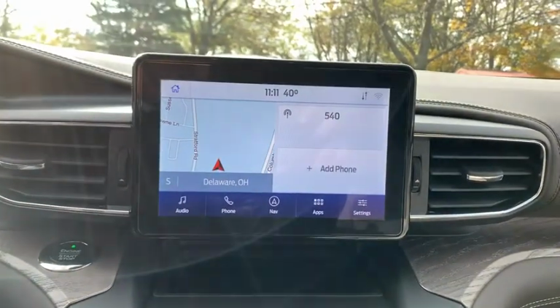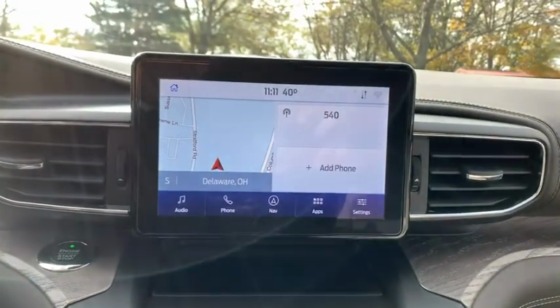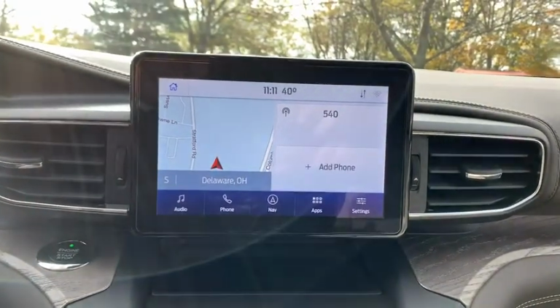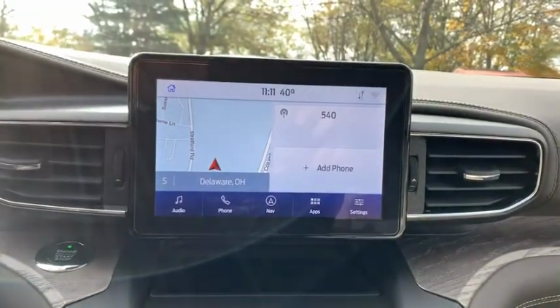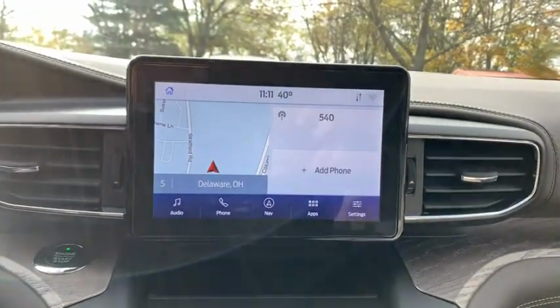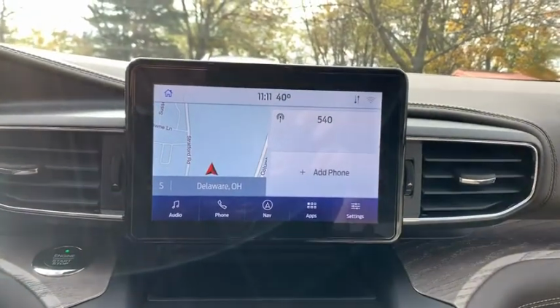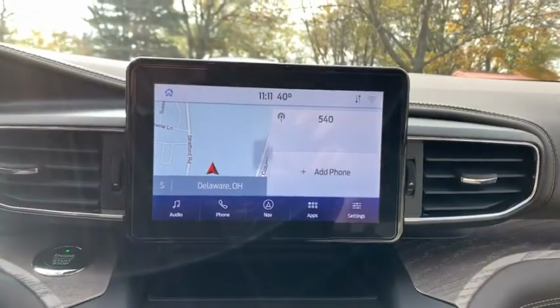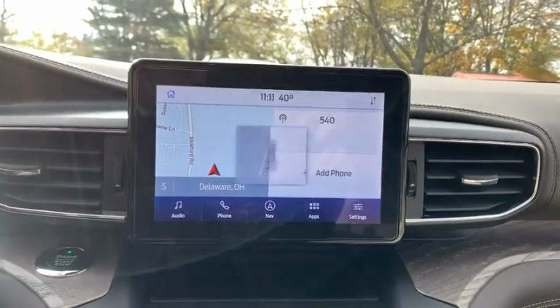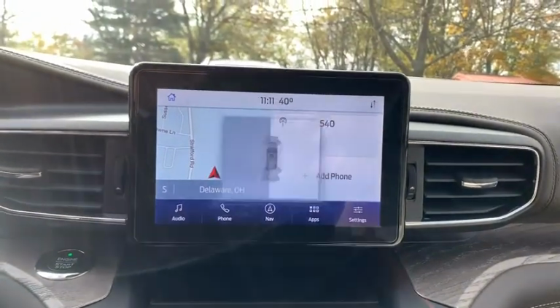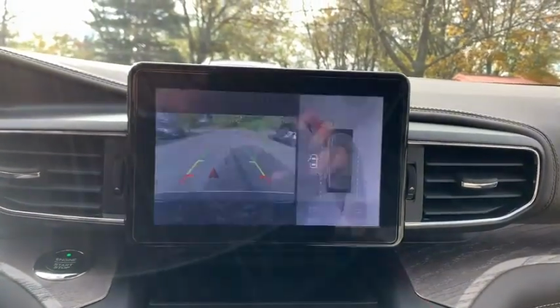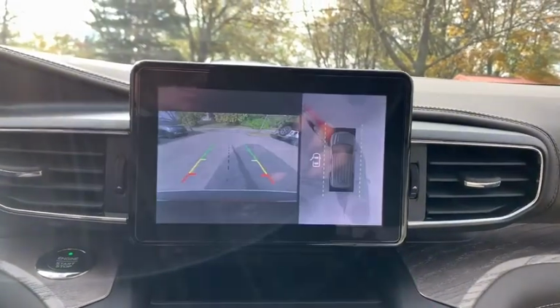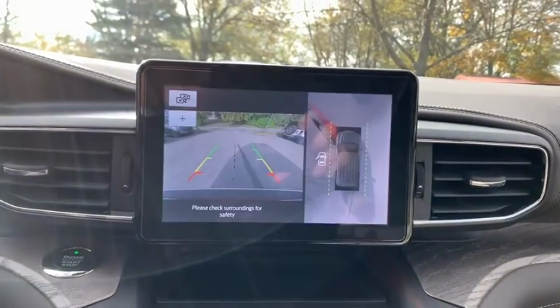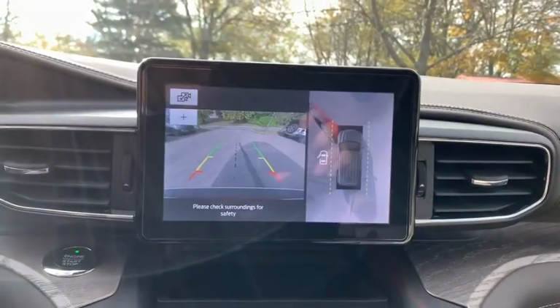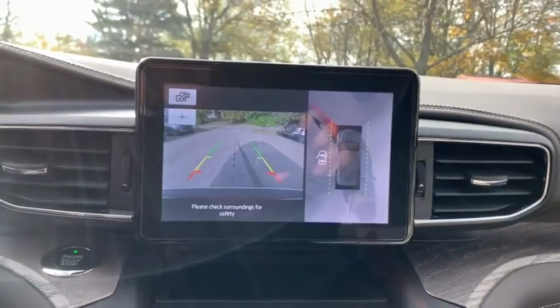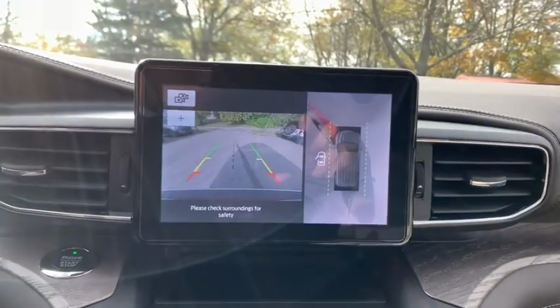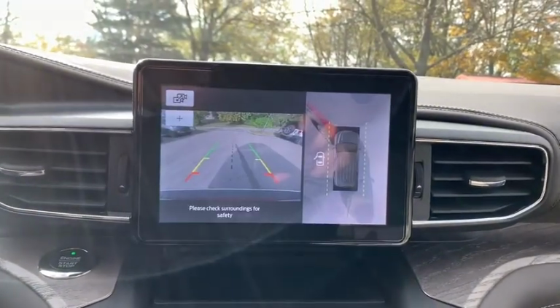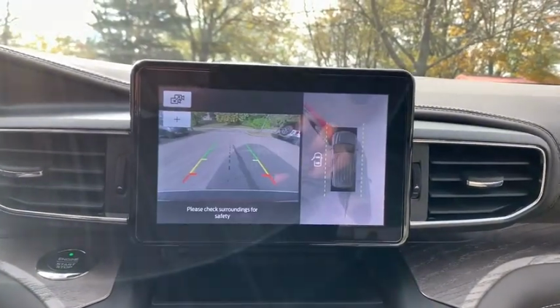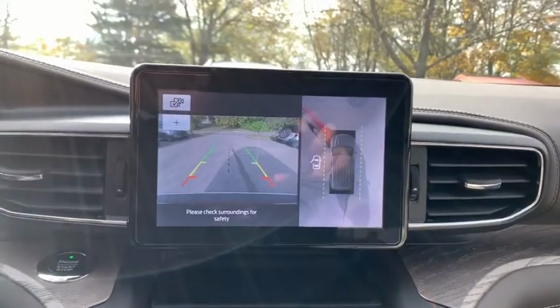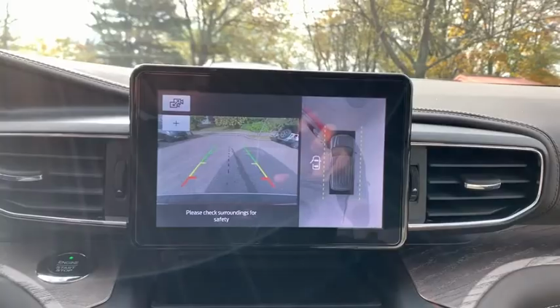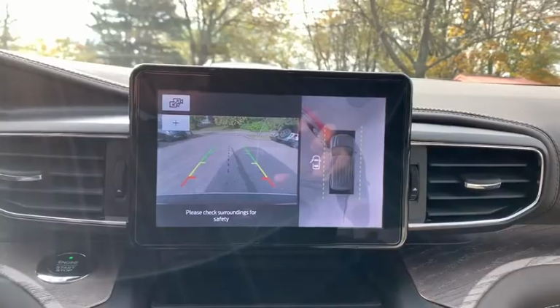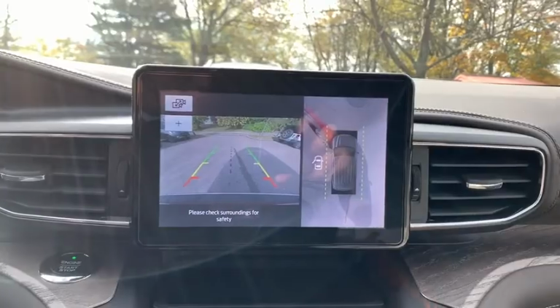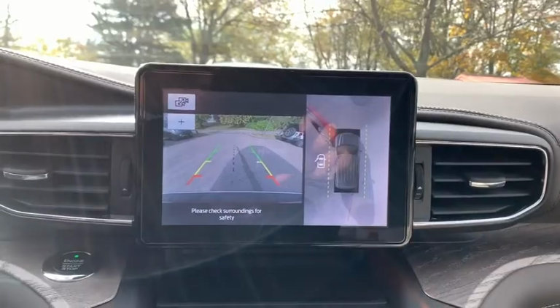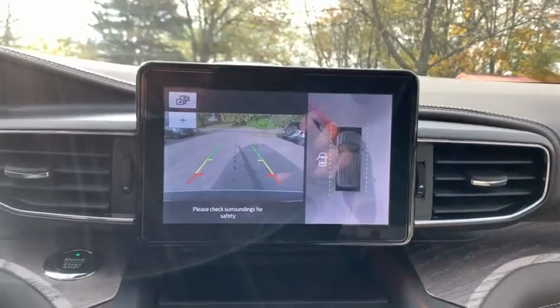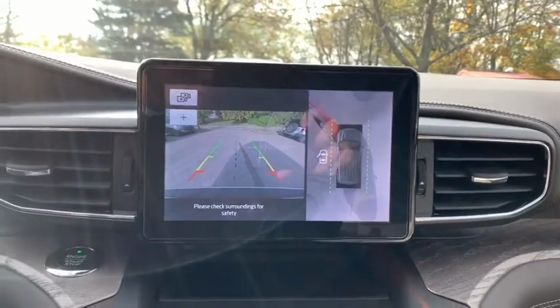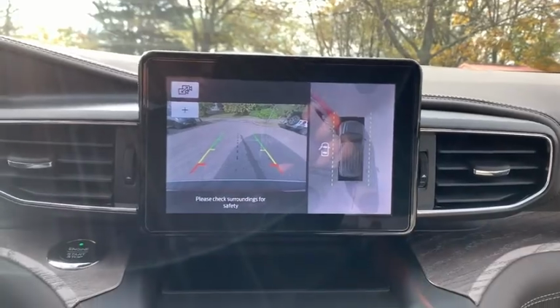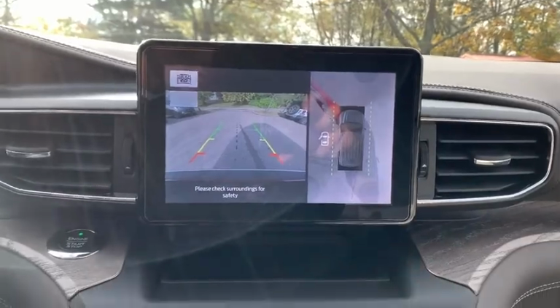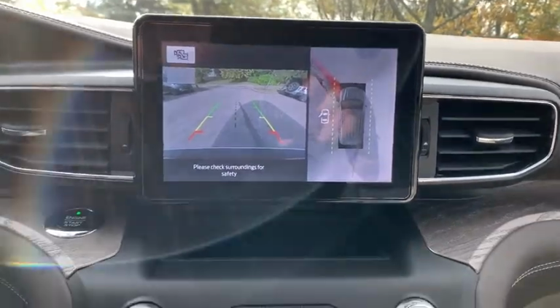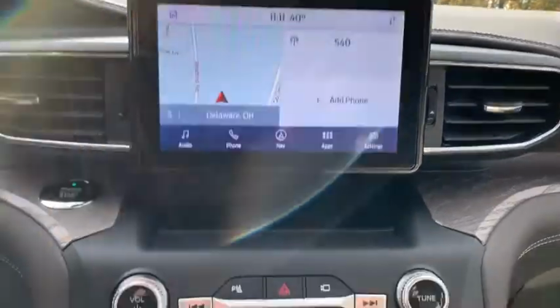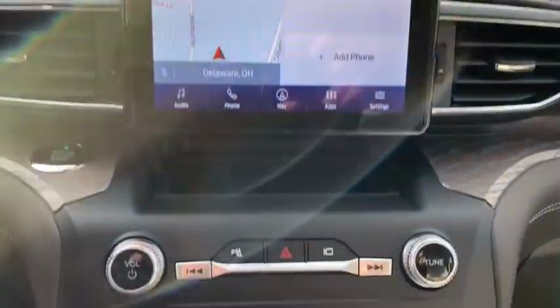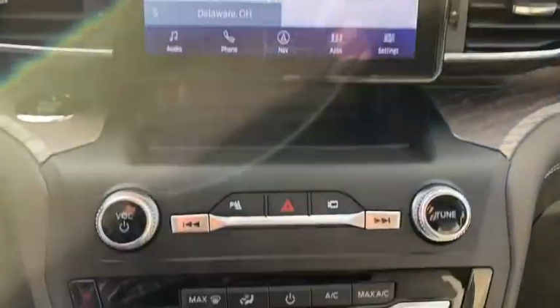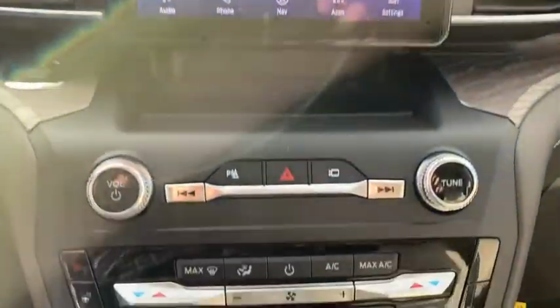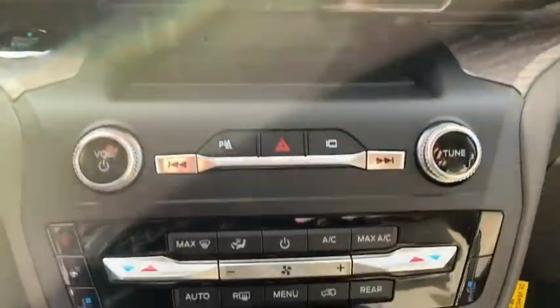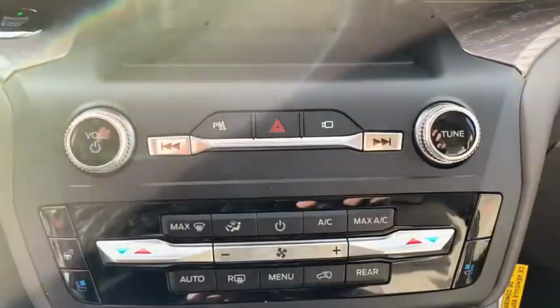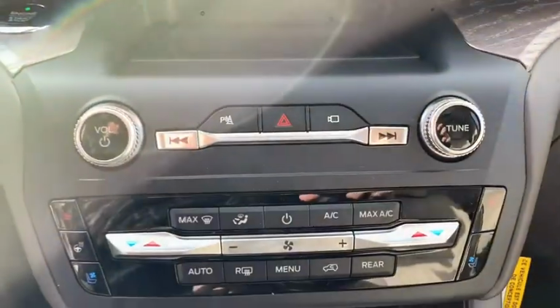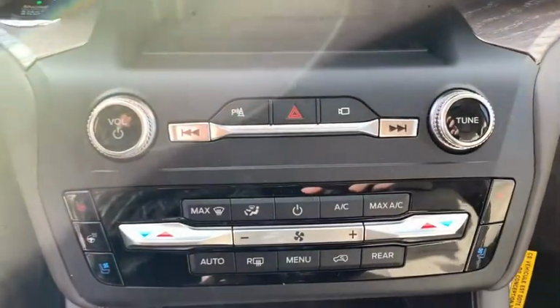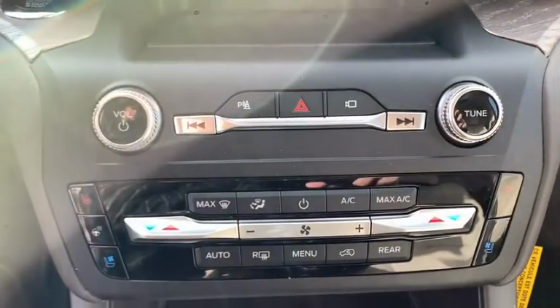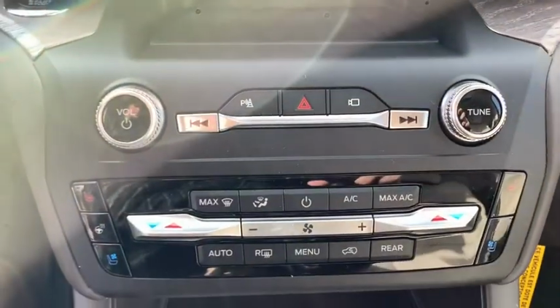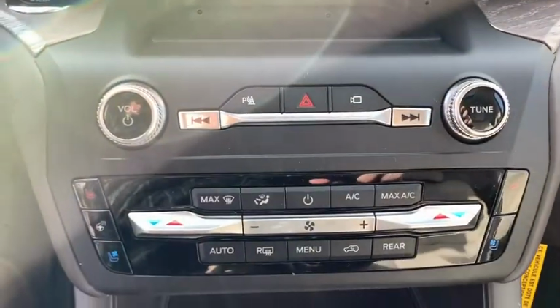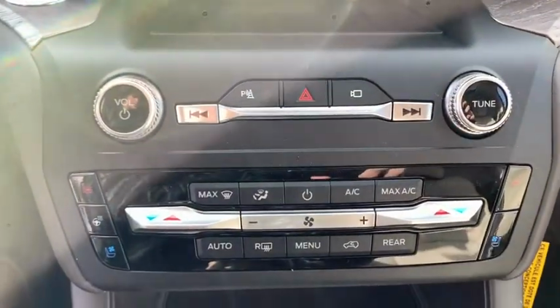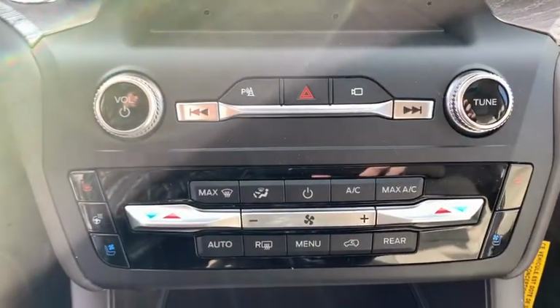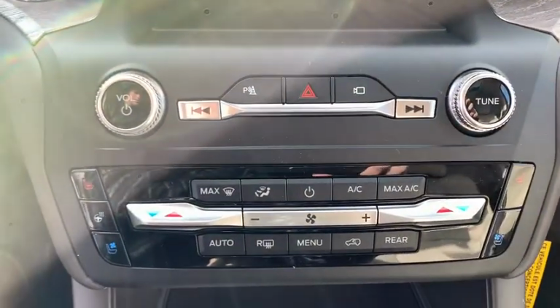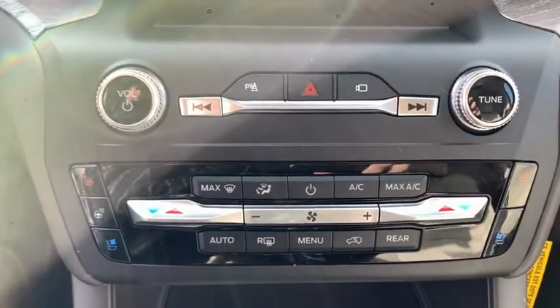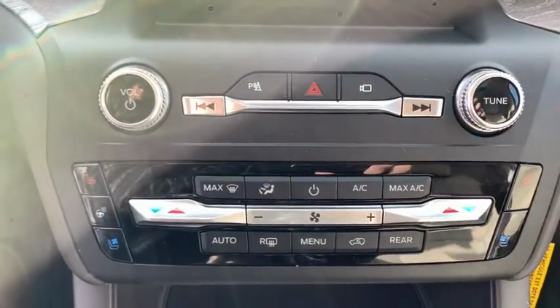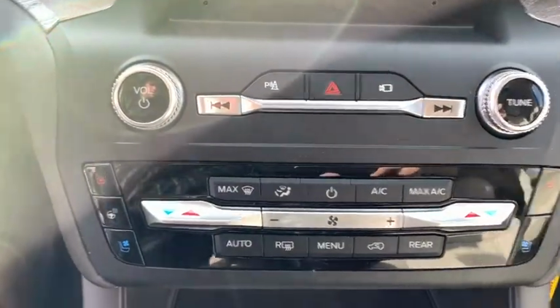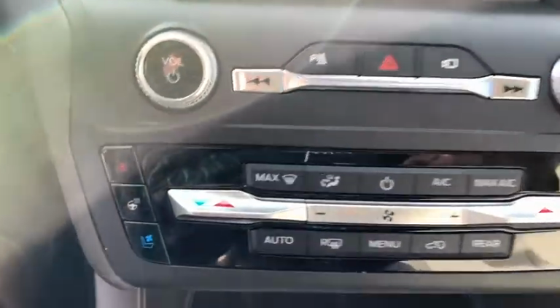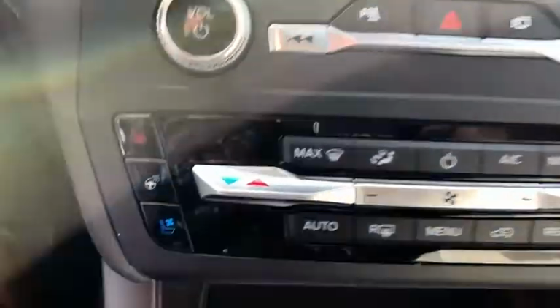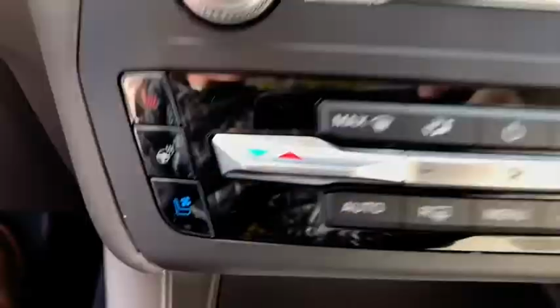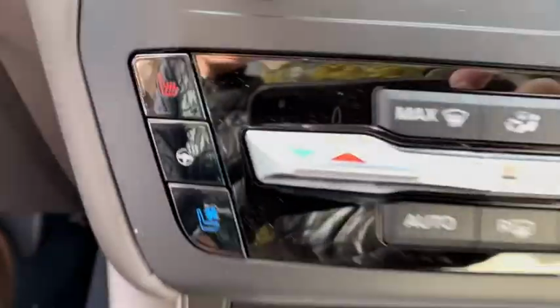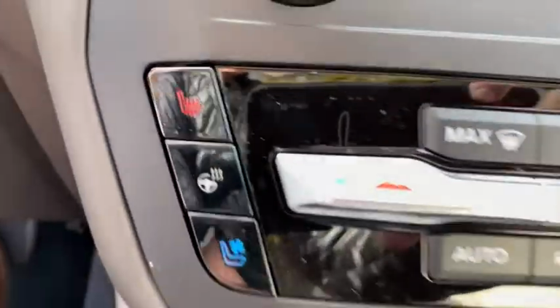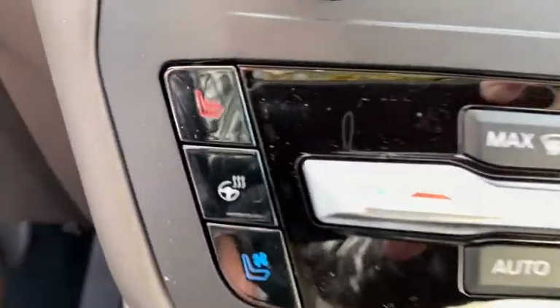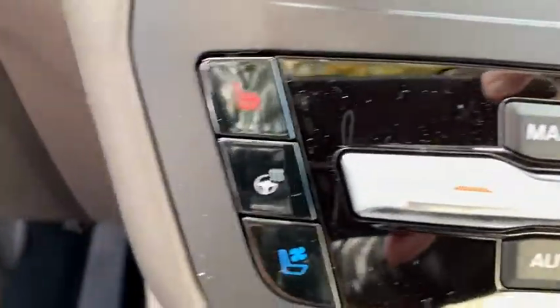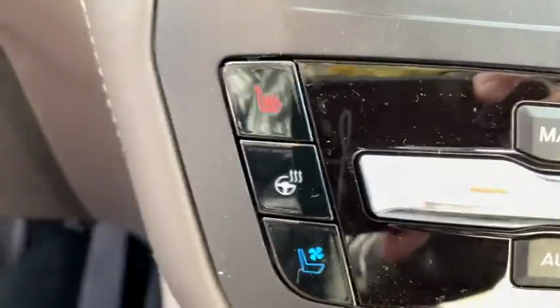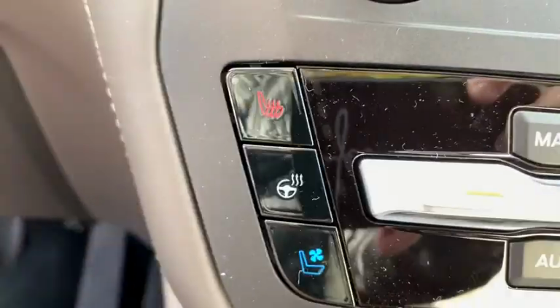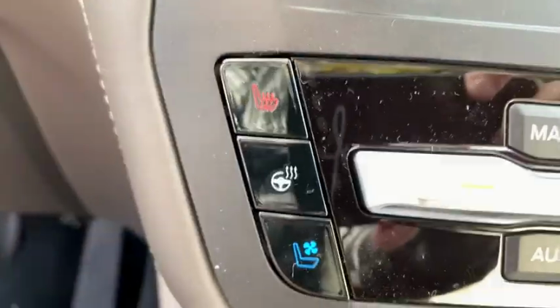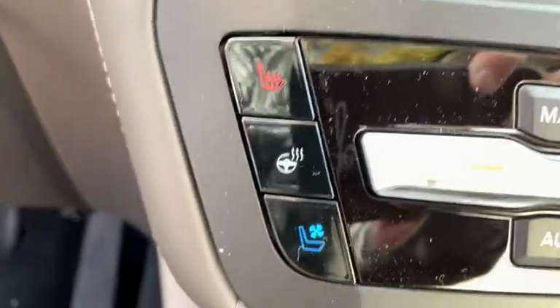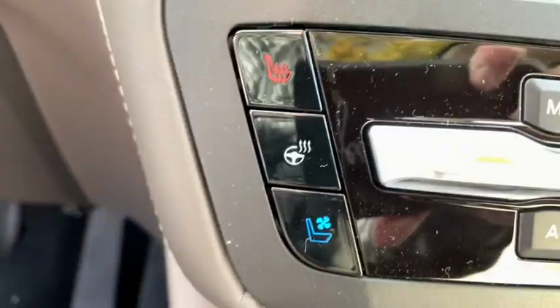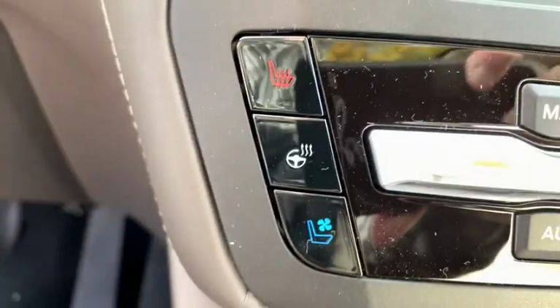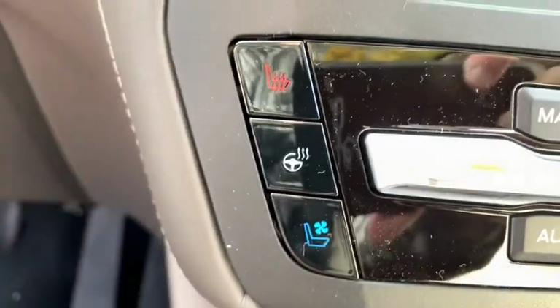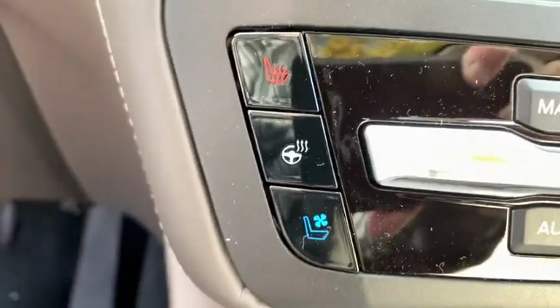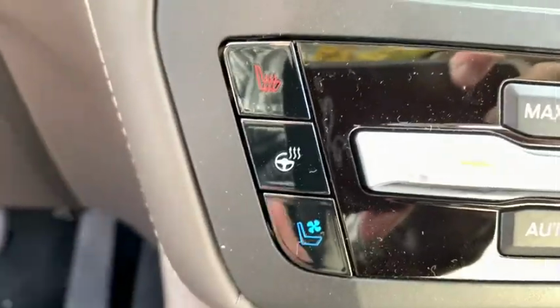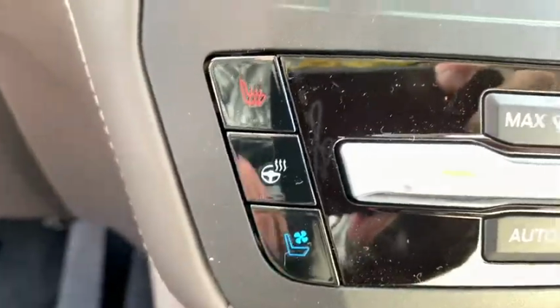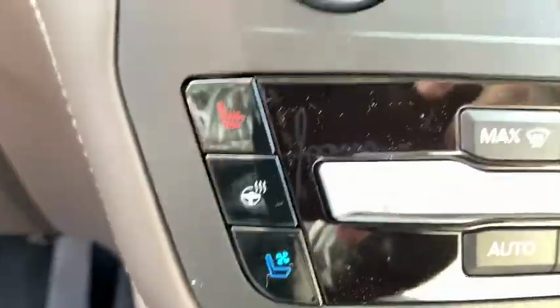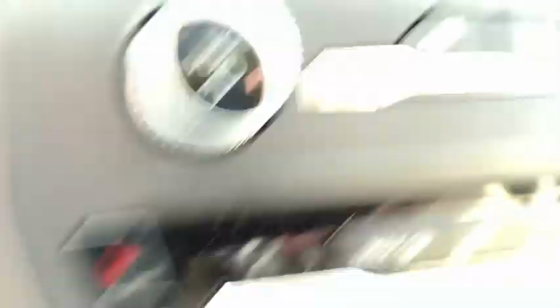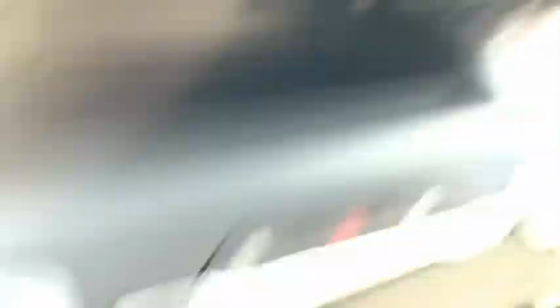Fog lights, rear window defroster, security system, compass, electronic stability control, heated steering wheel.